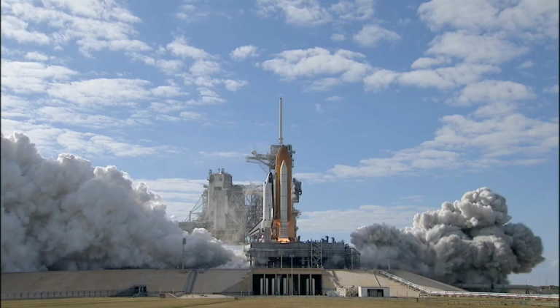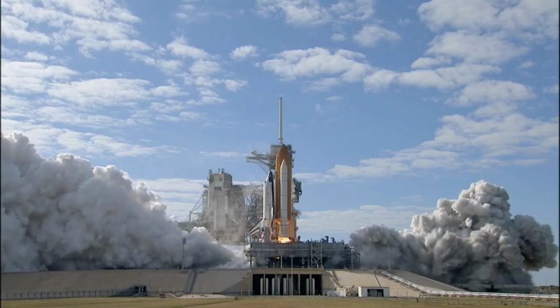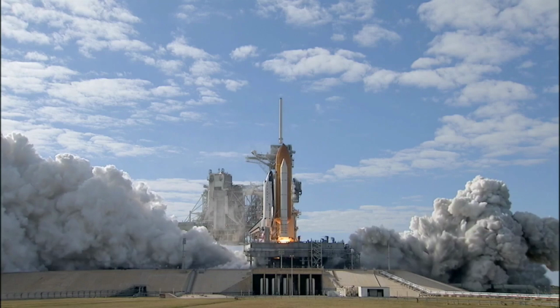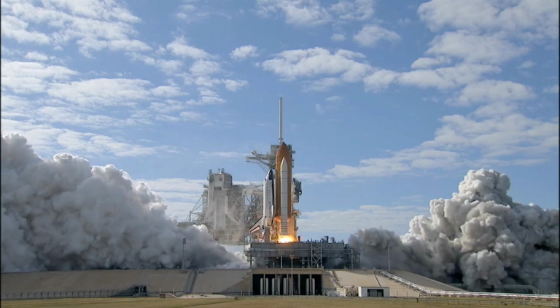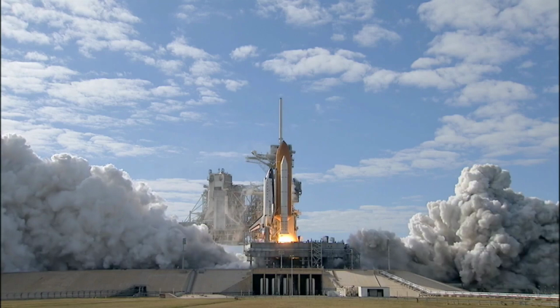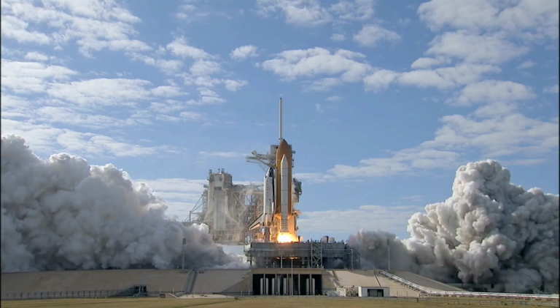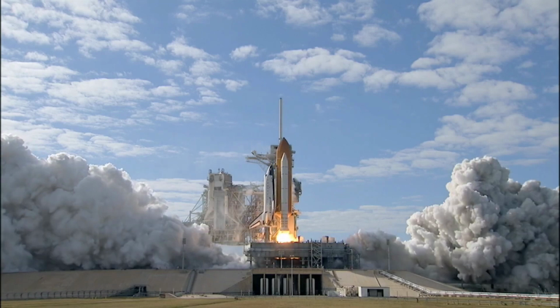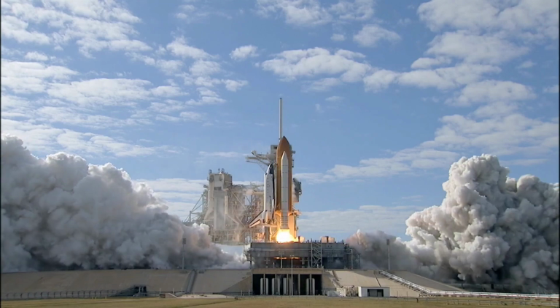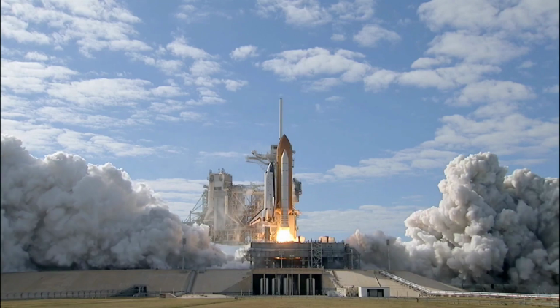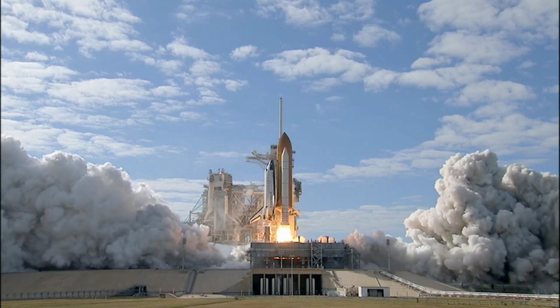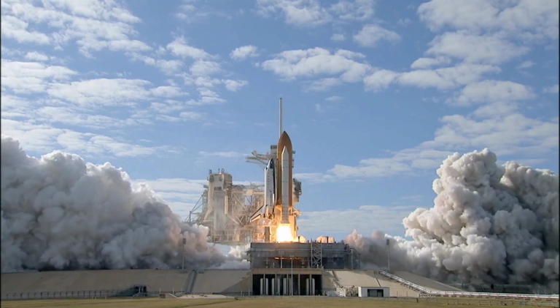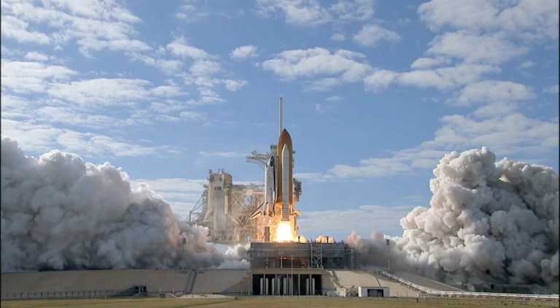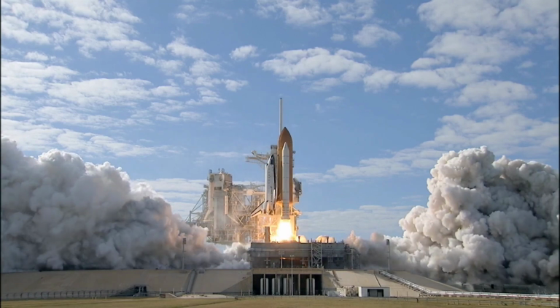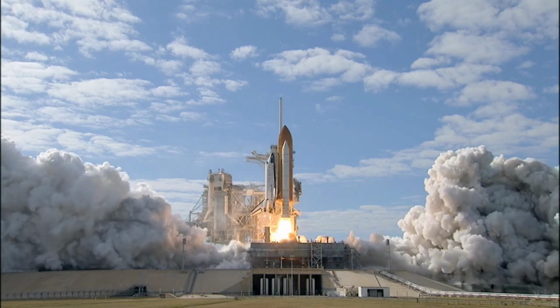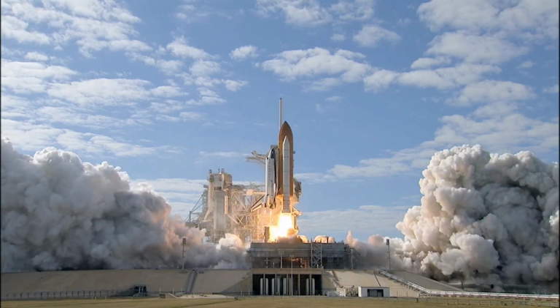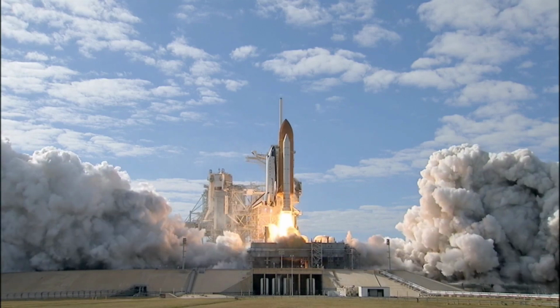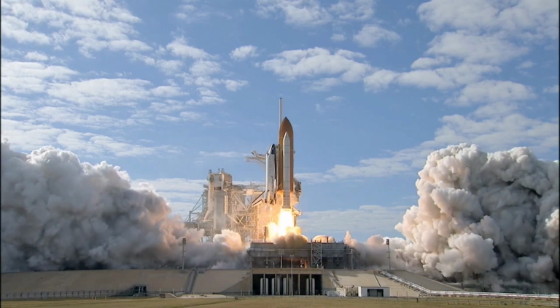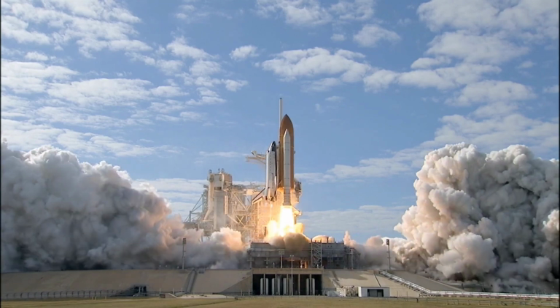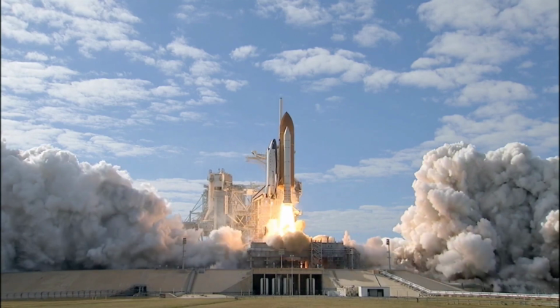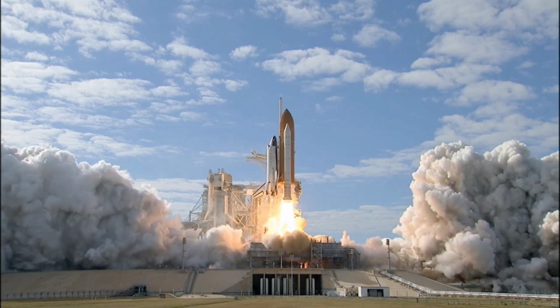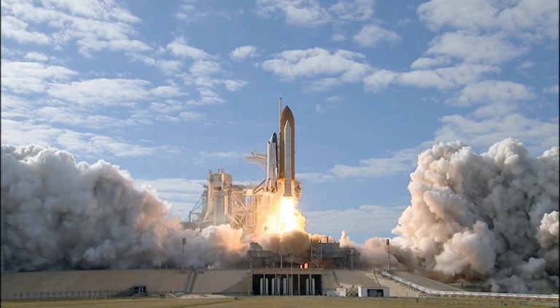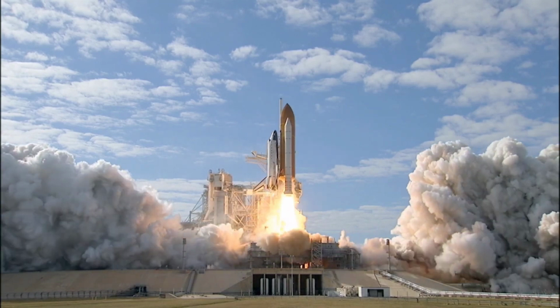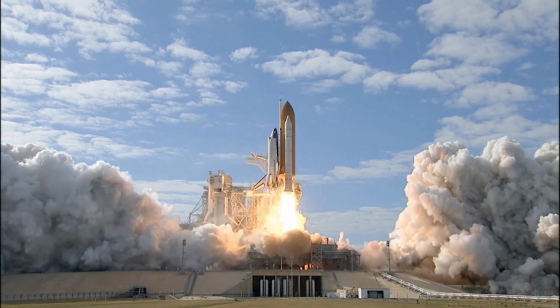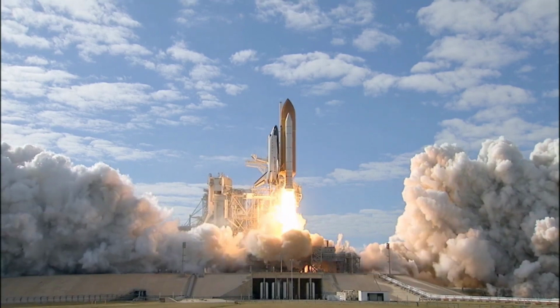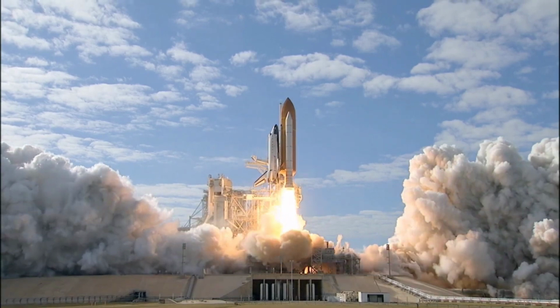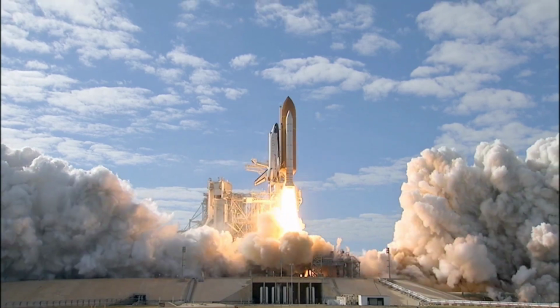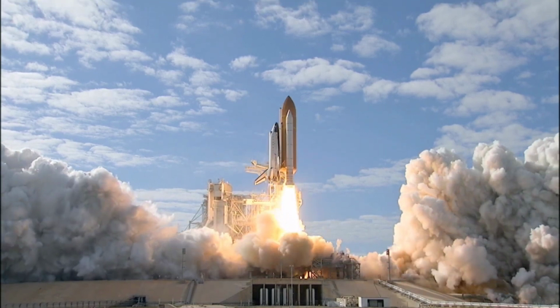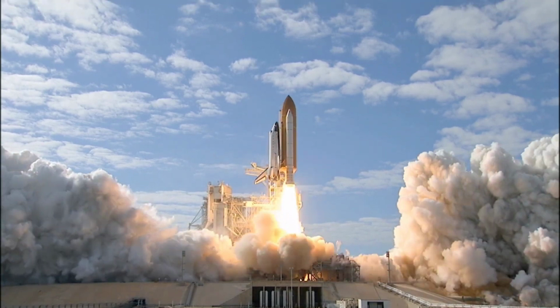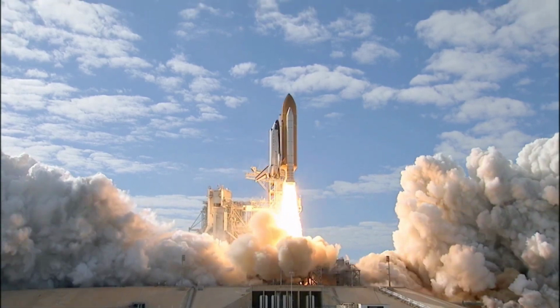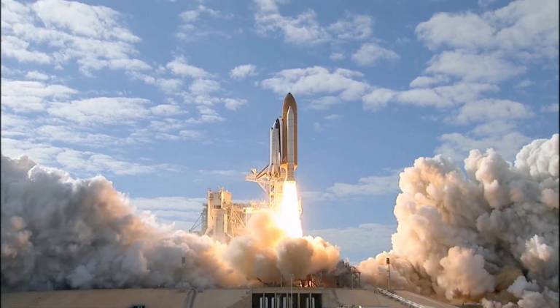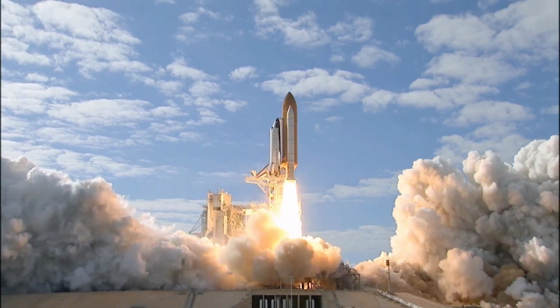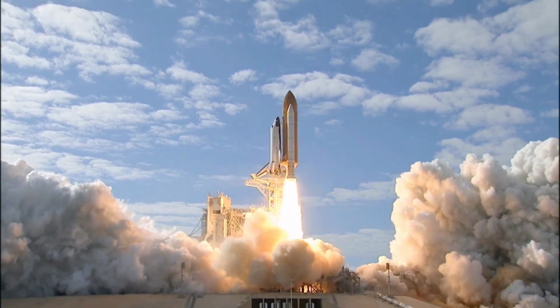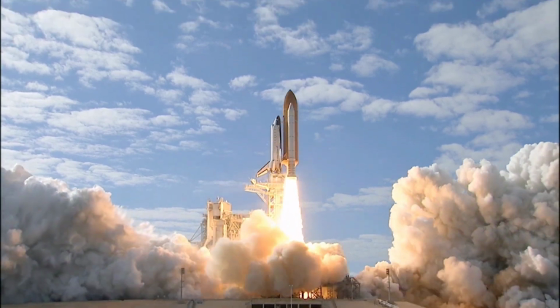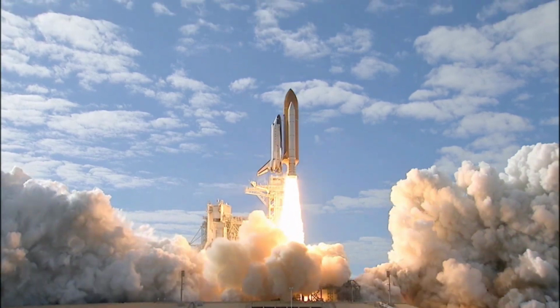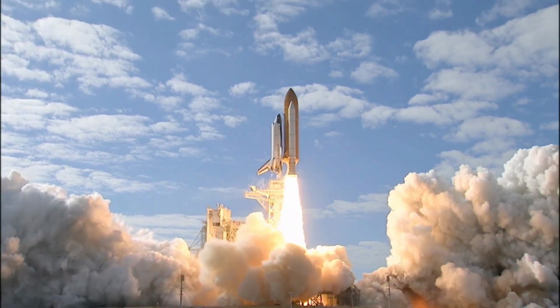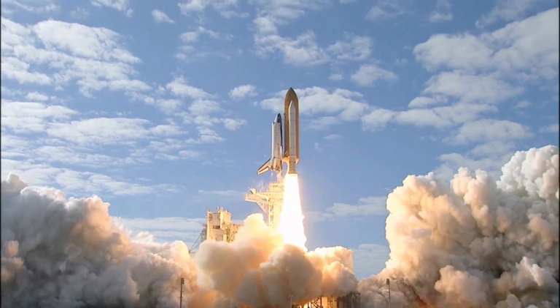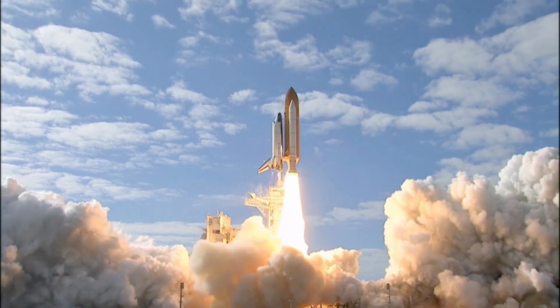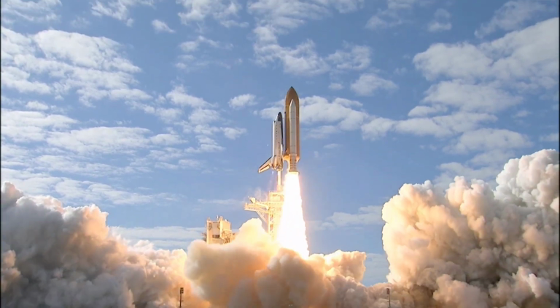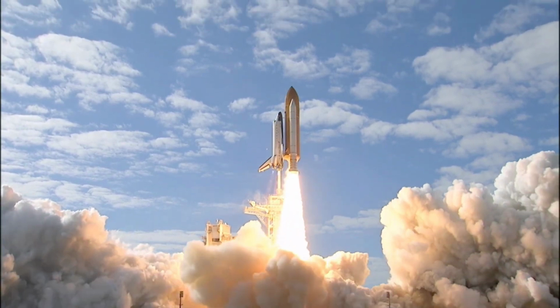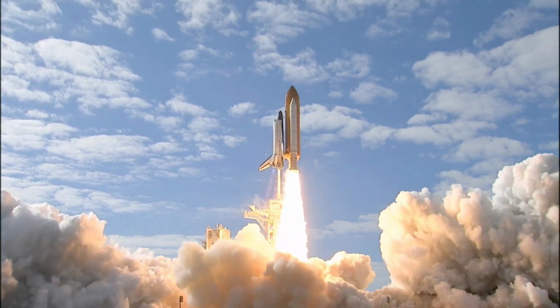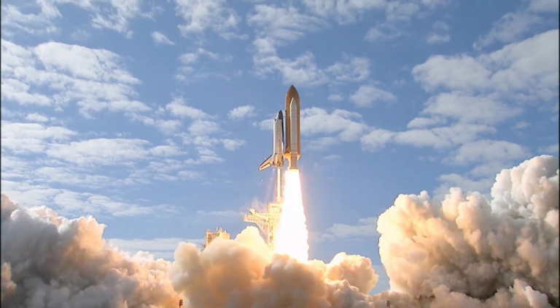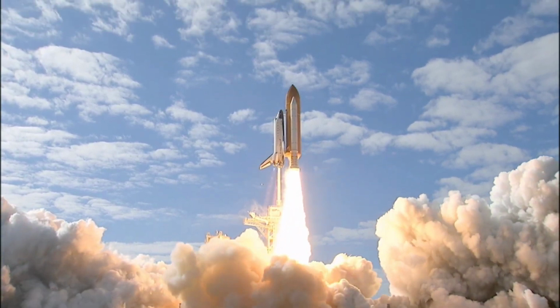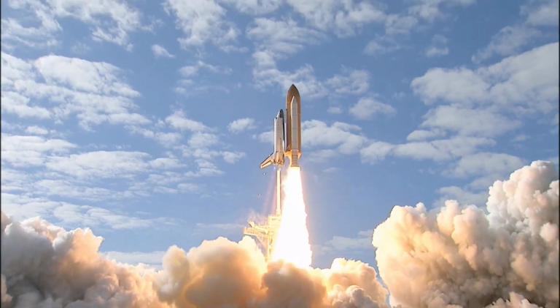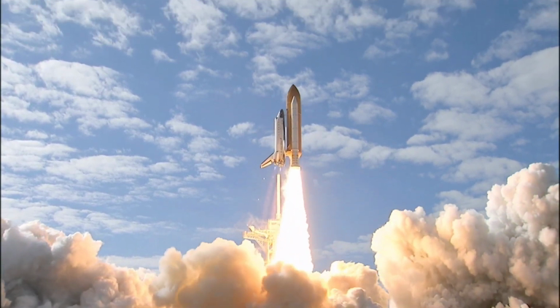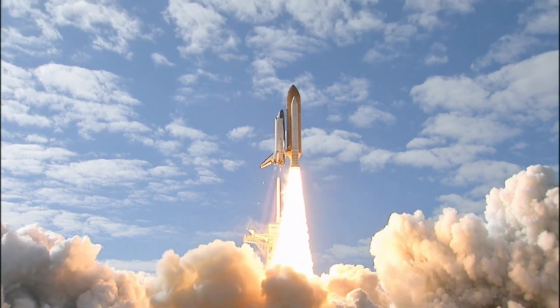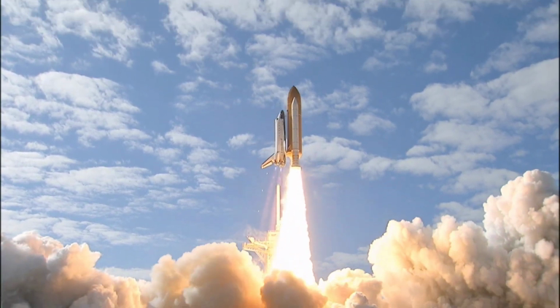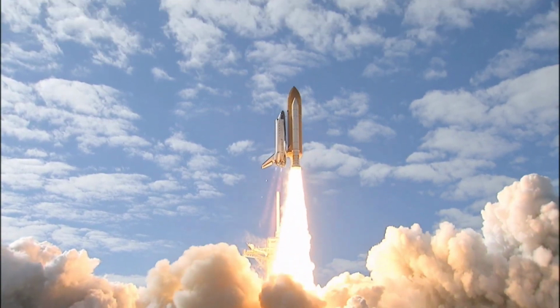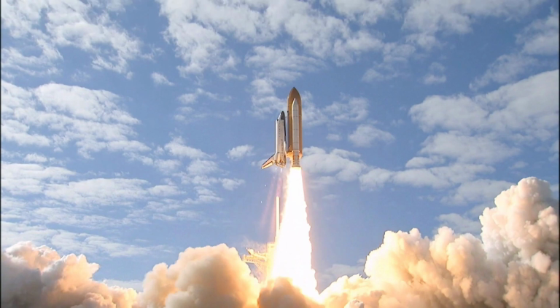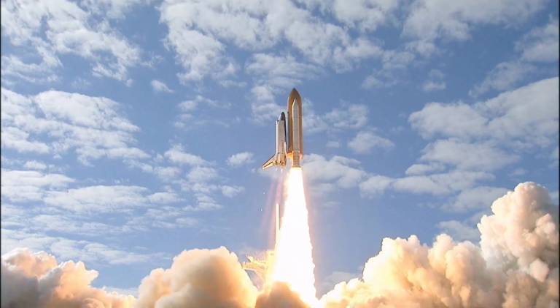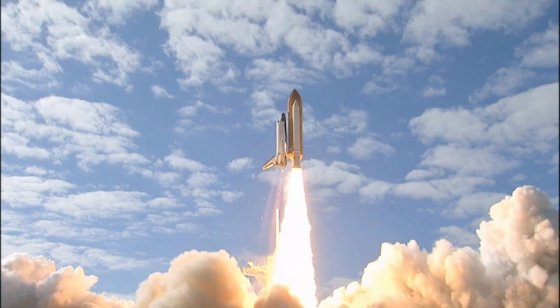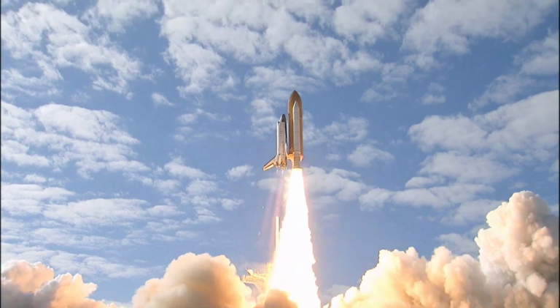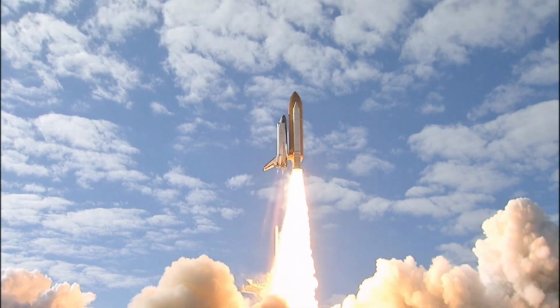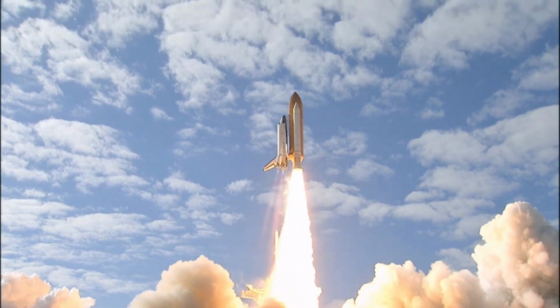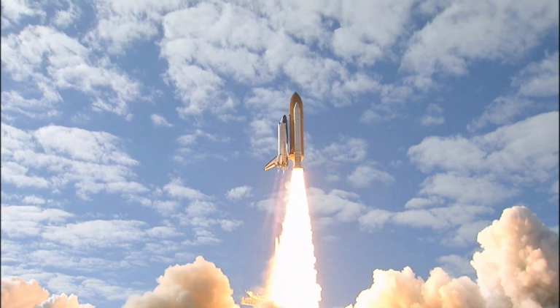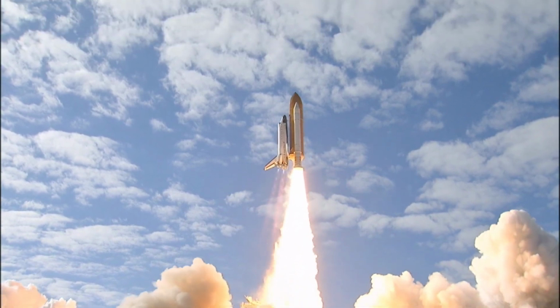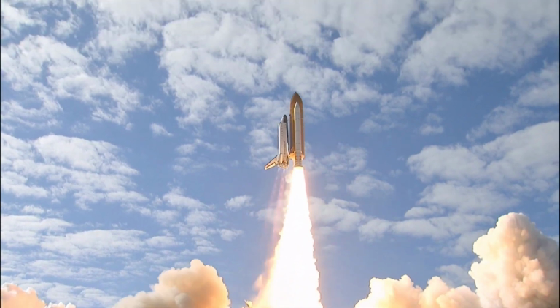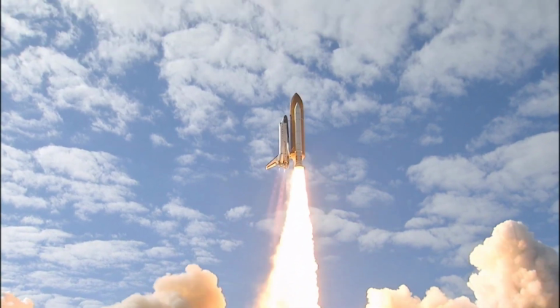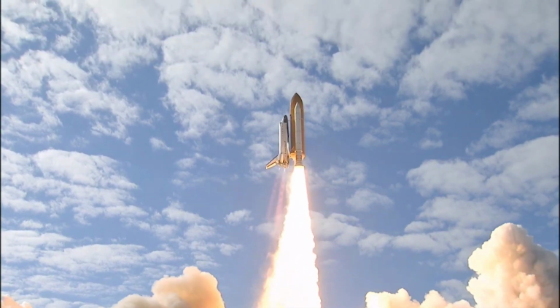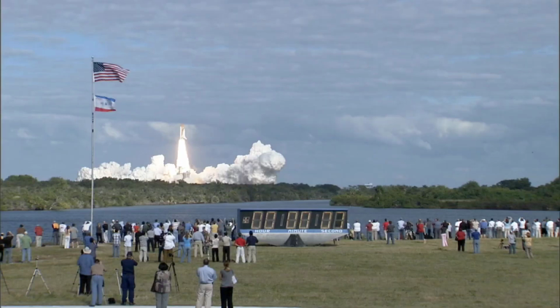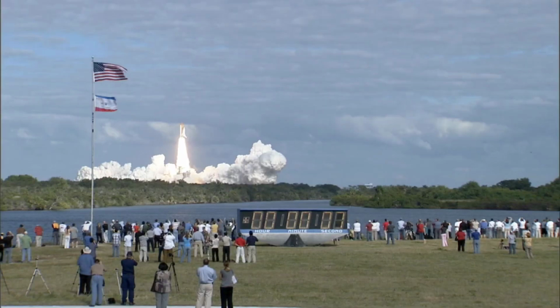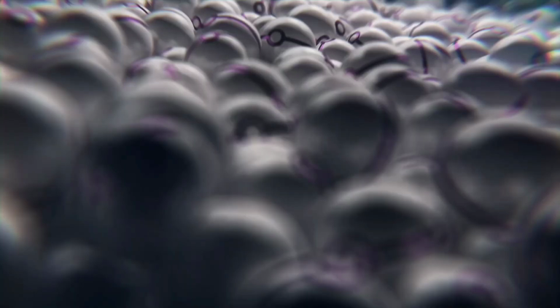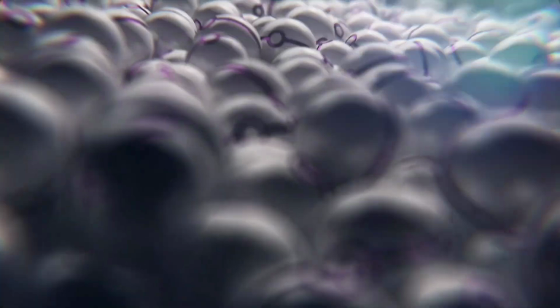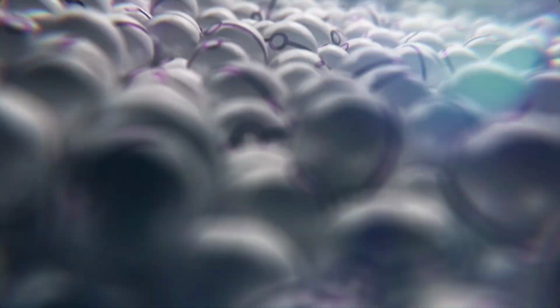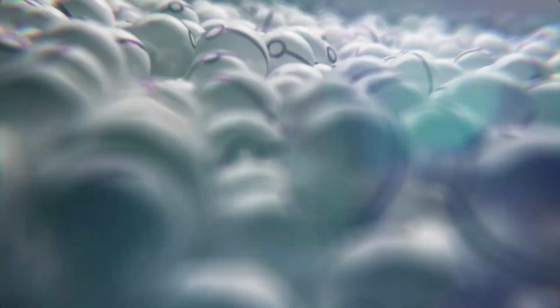Lift off of Space Shuttle on a mission to build, resupply, and to do re-